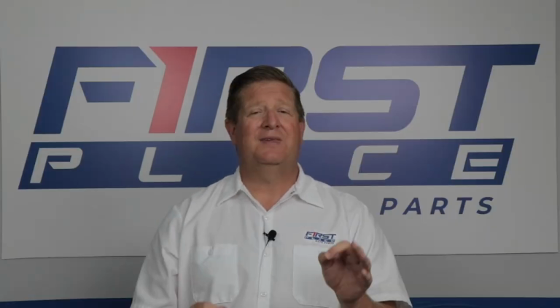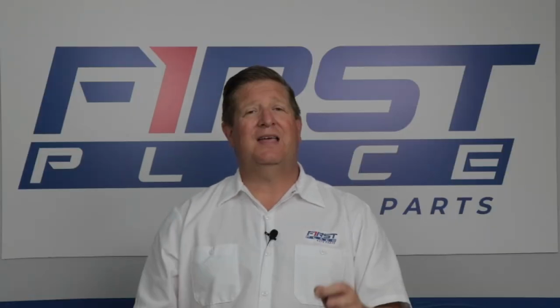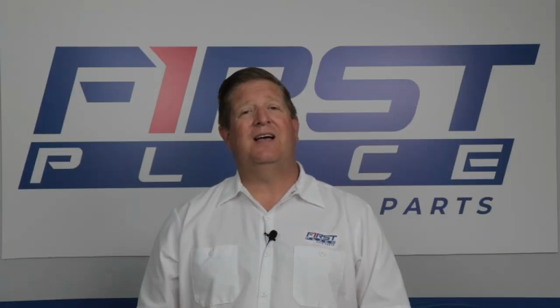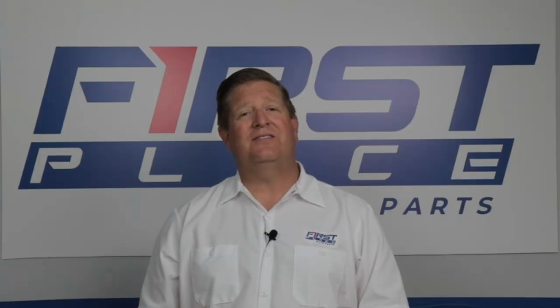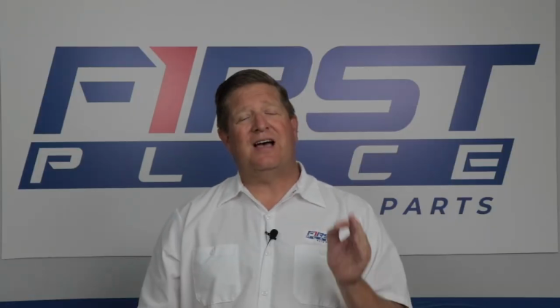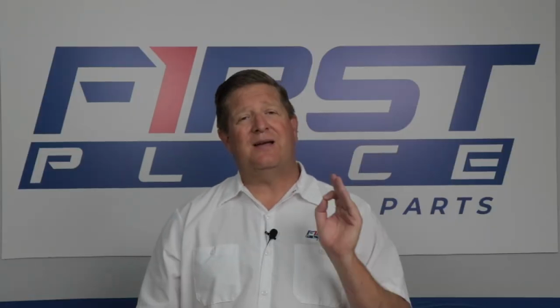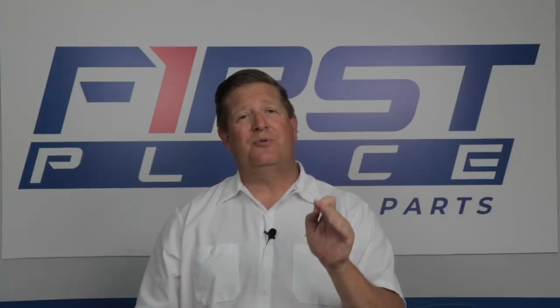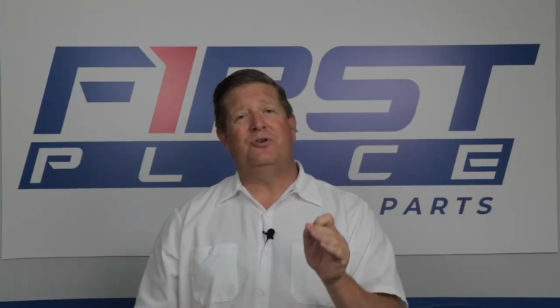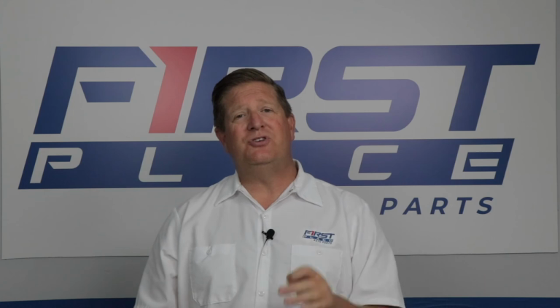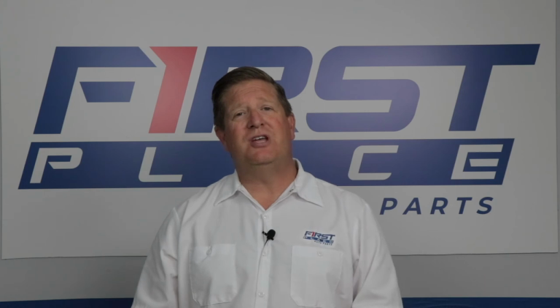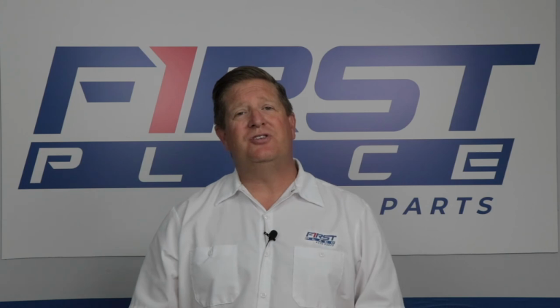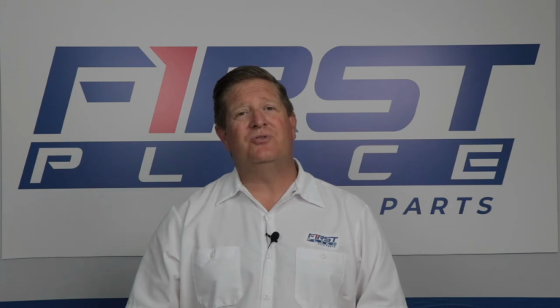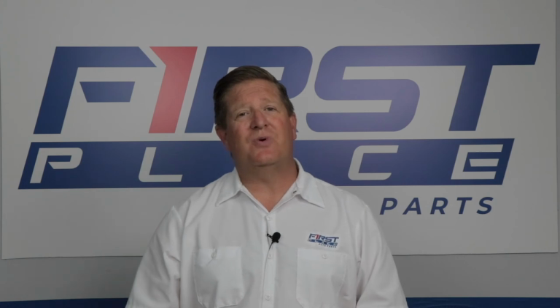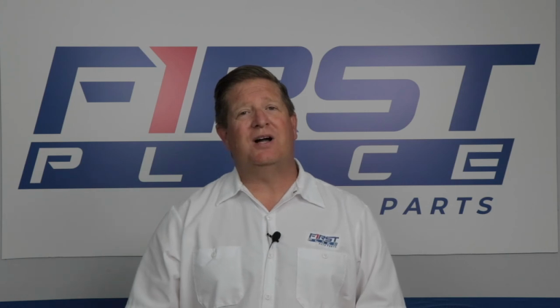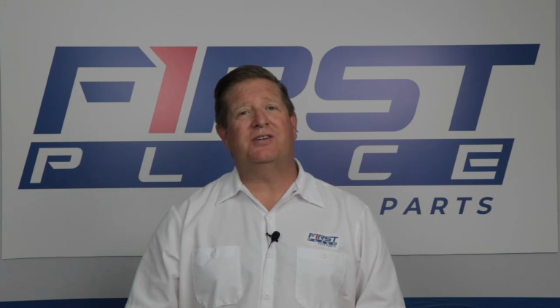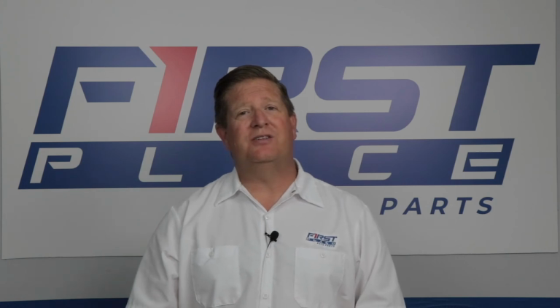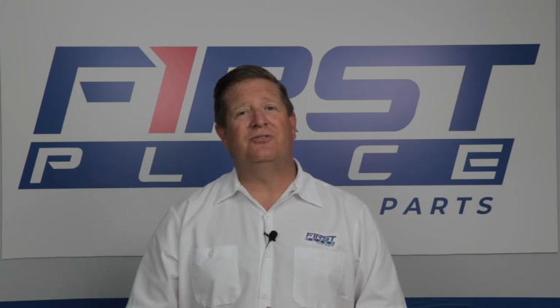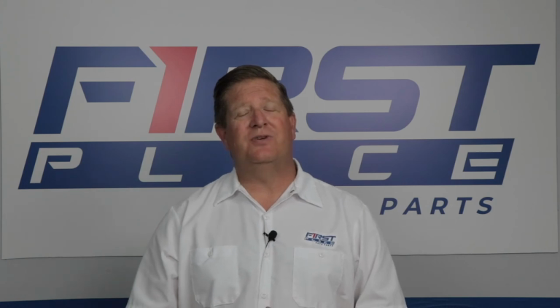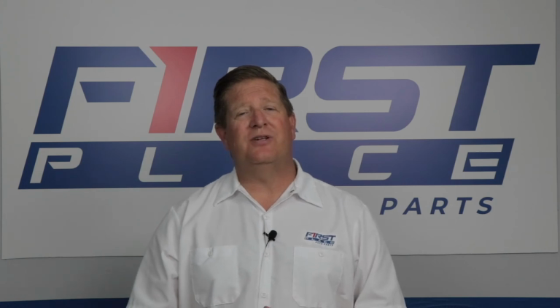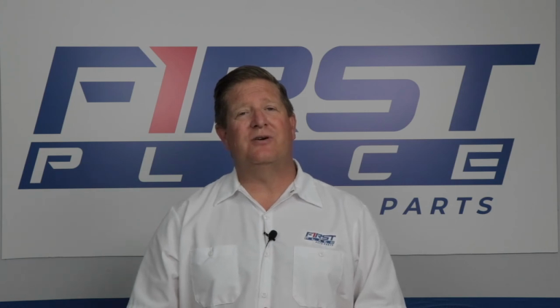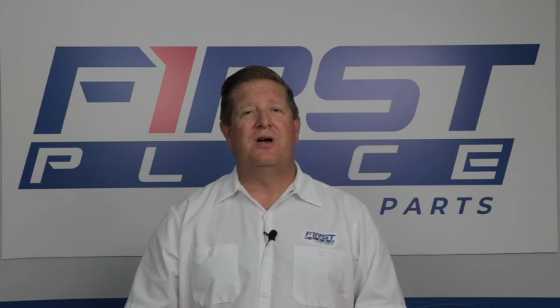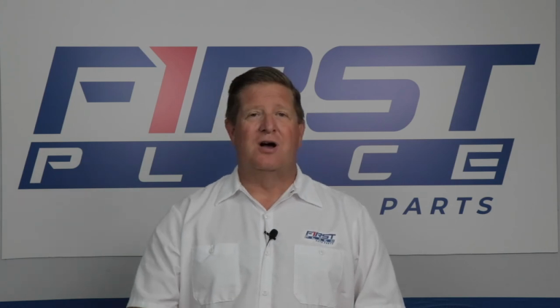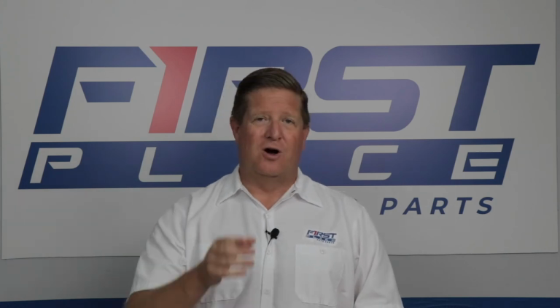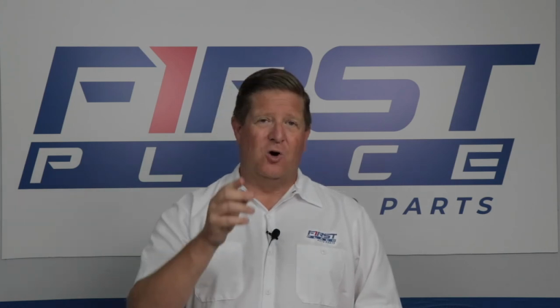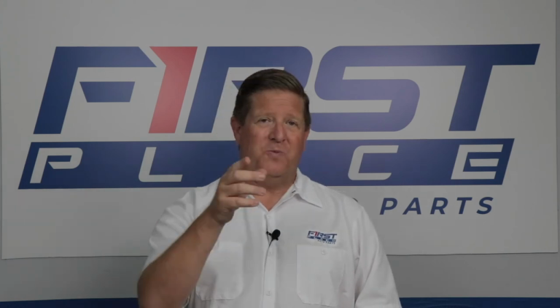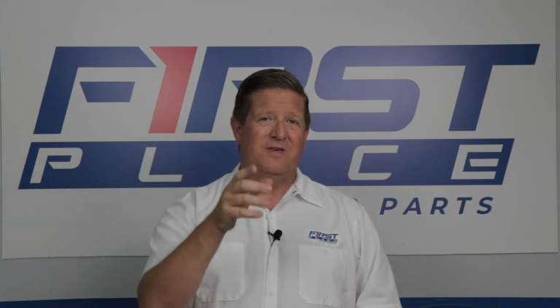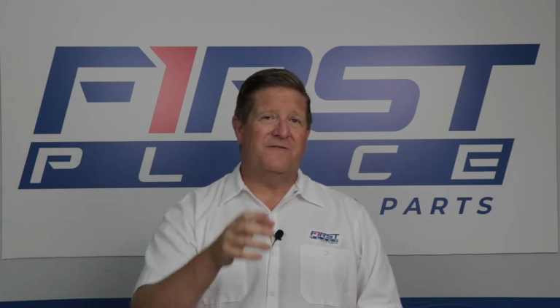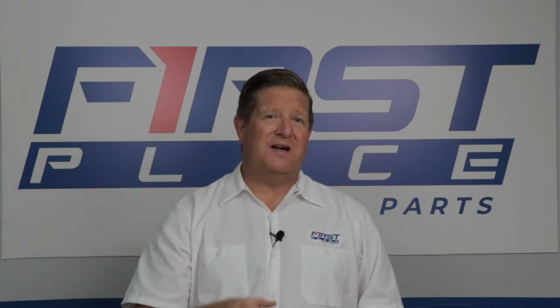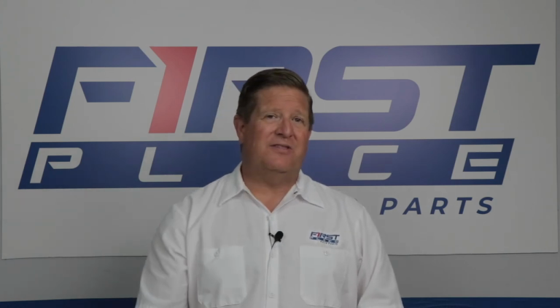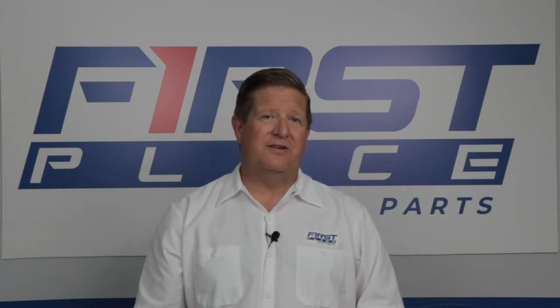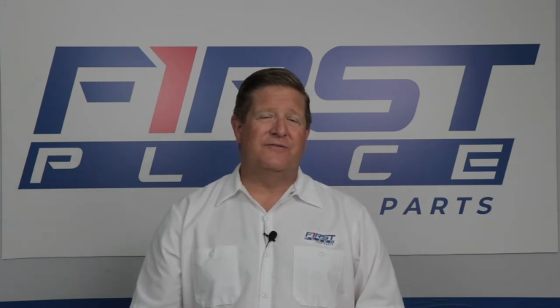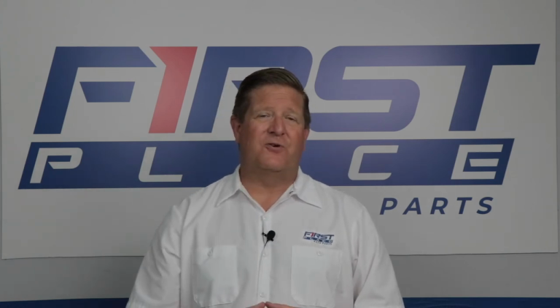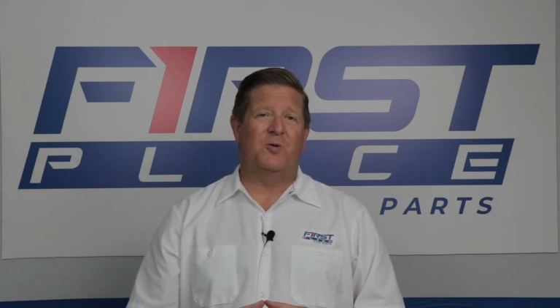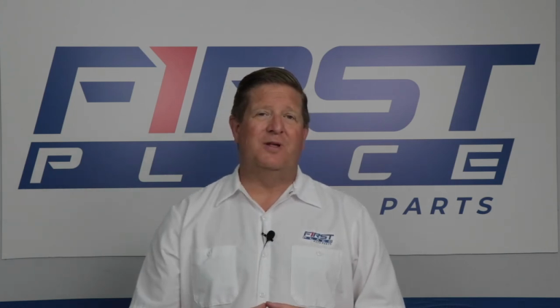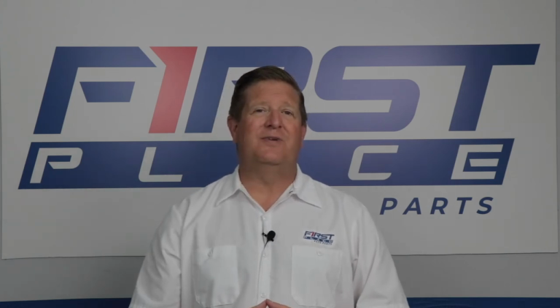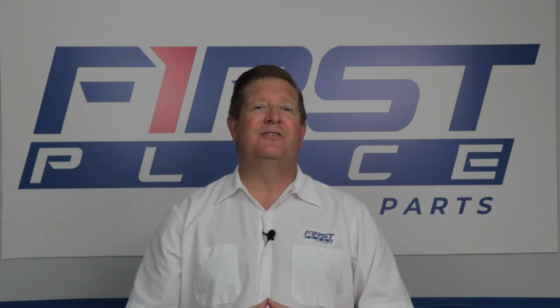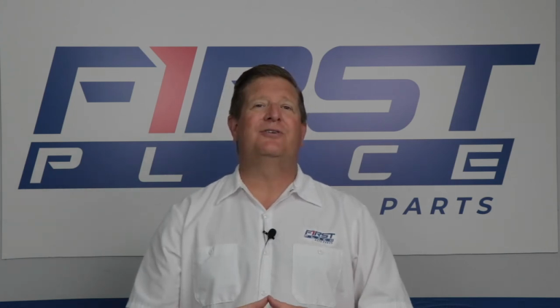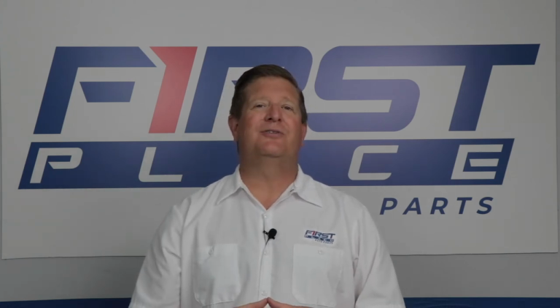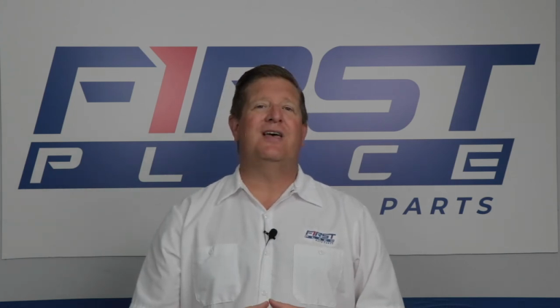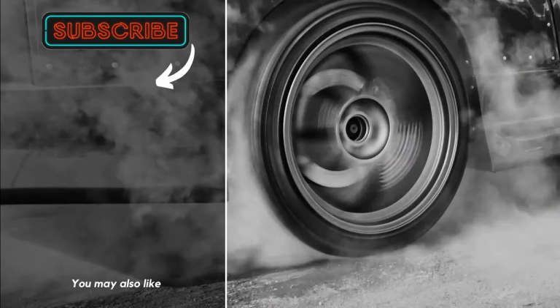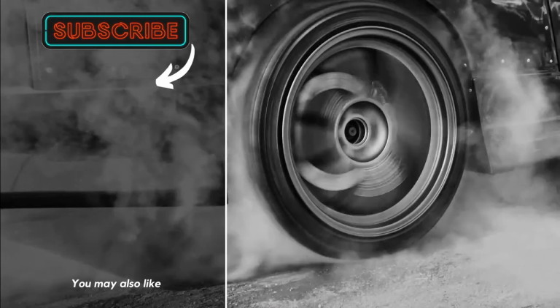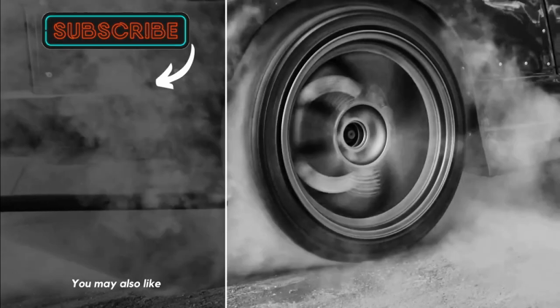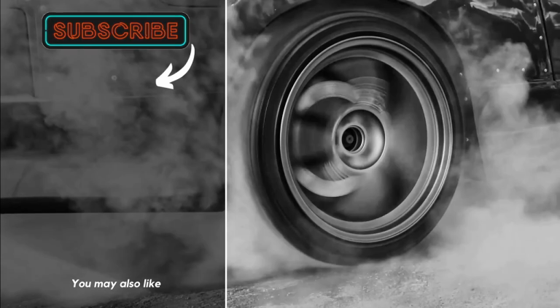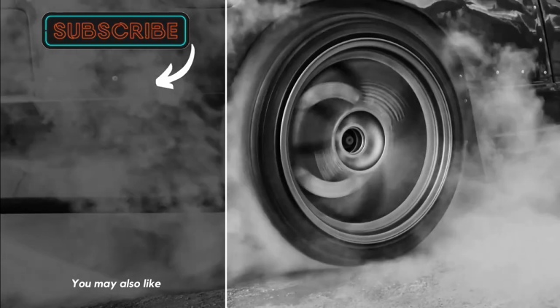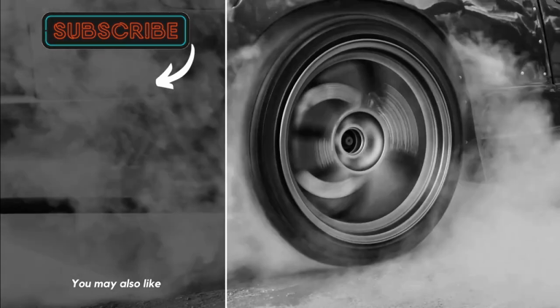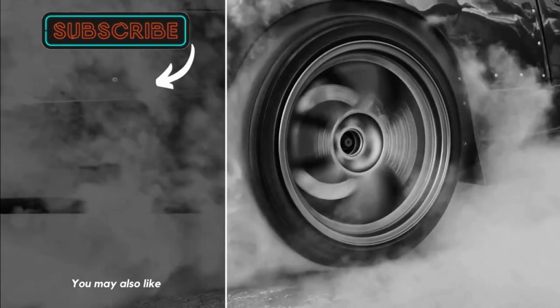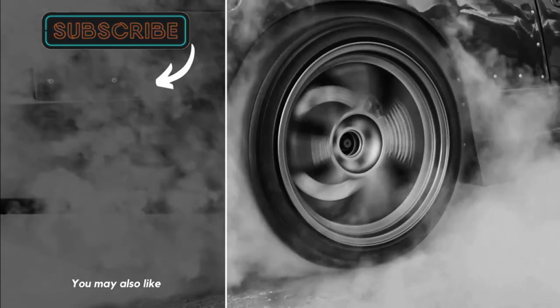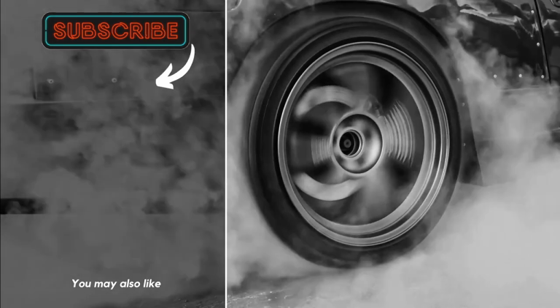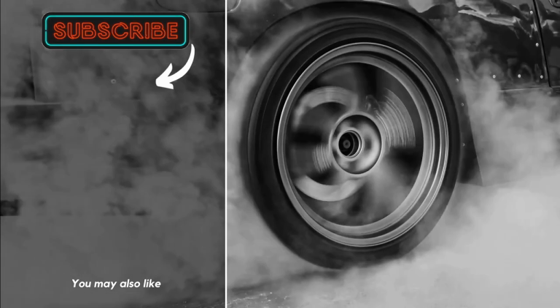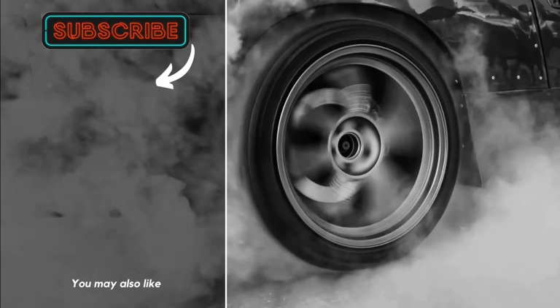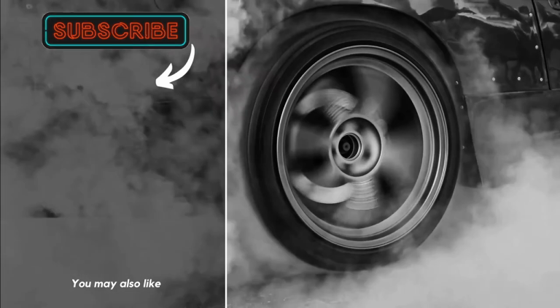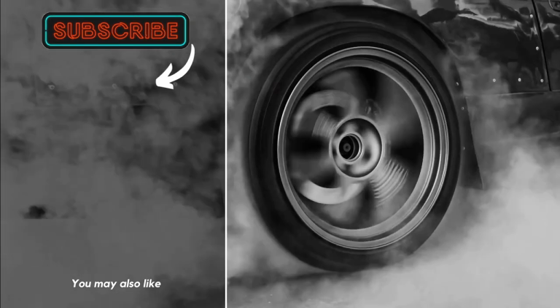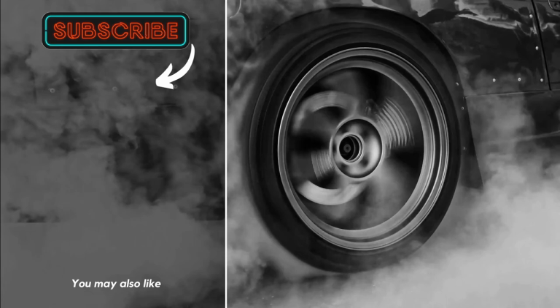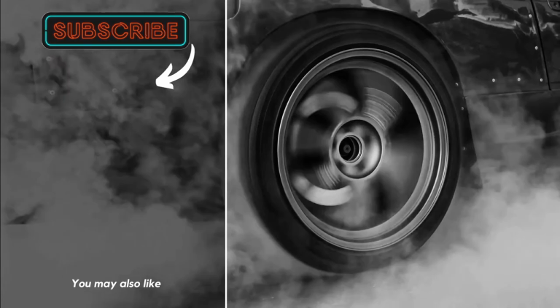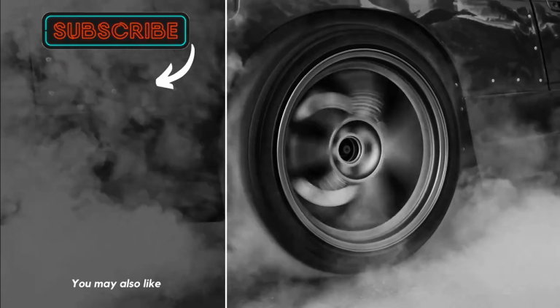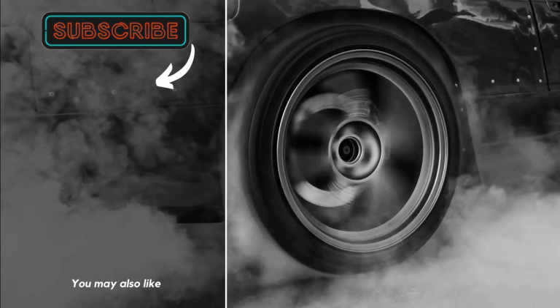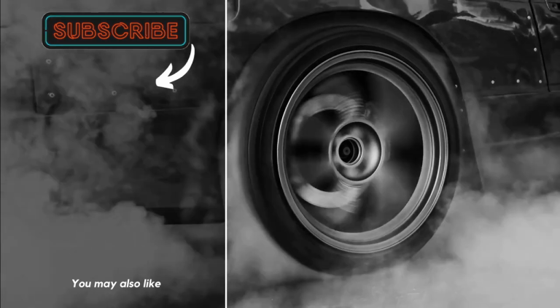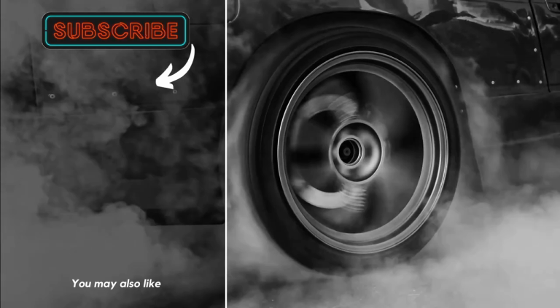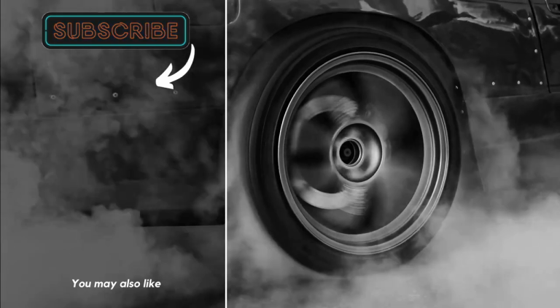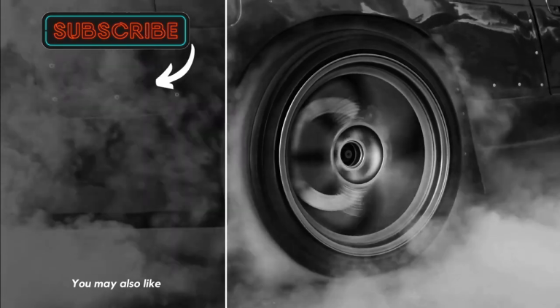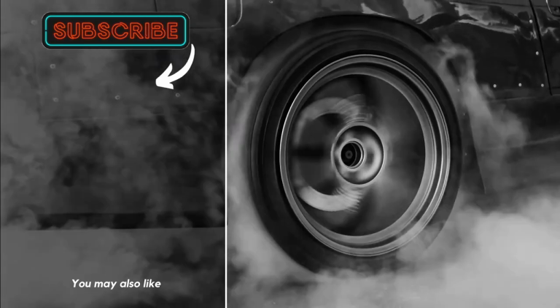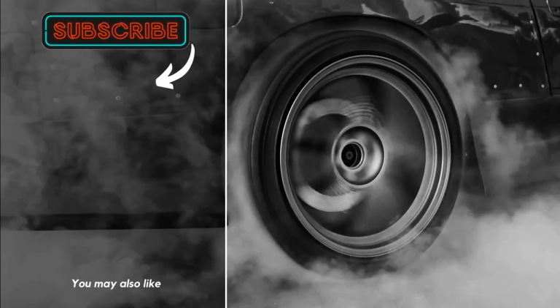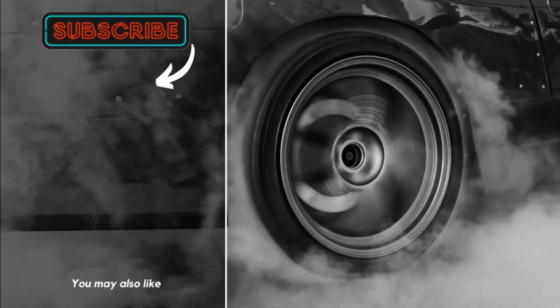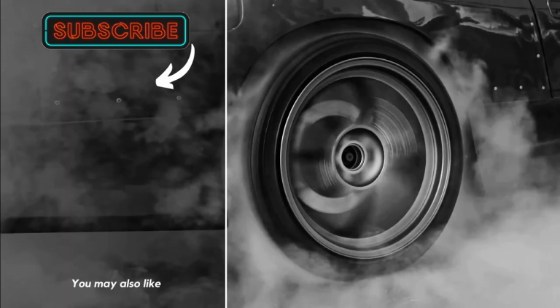Guys, I appreciate you watching this video. Hopefully you found it informative. Until next time, keep the hammer down and keep it between the guardrails.